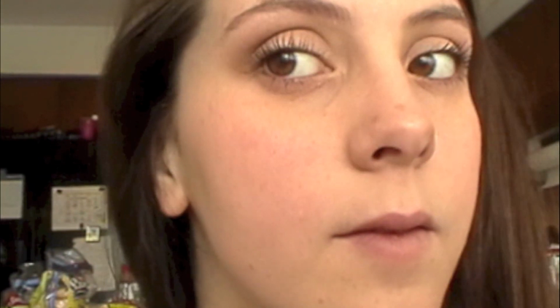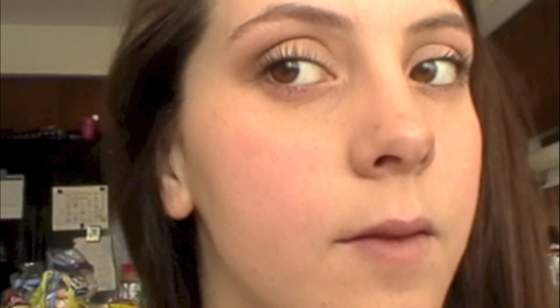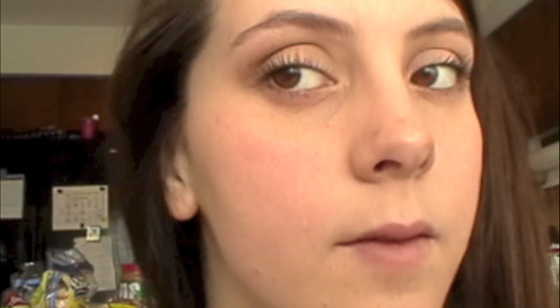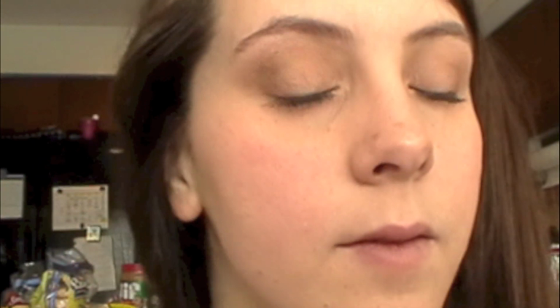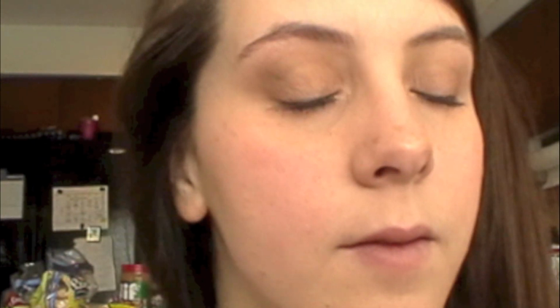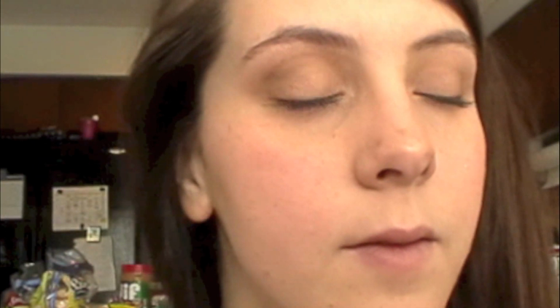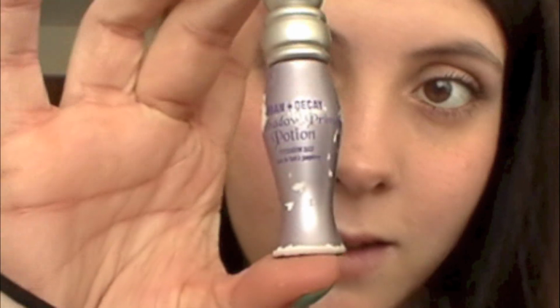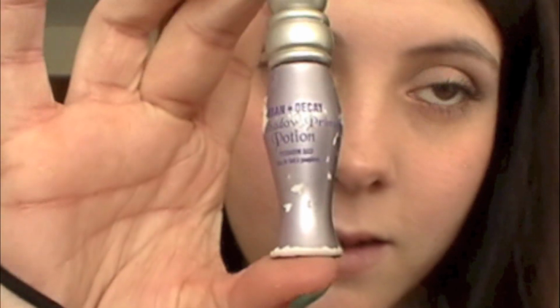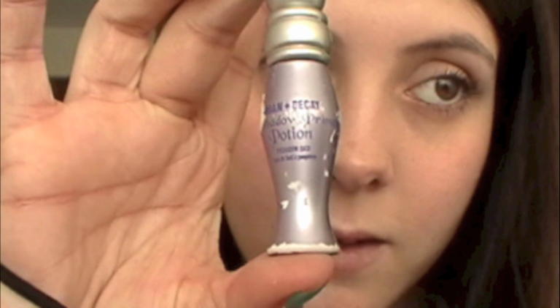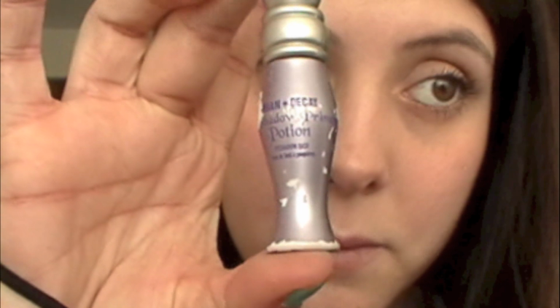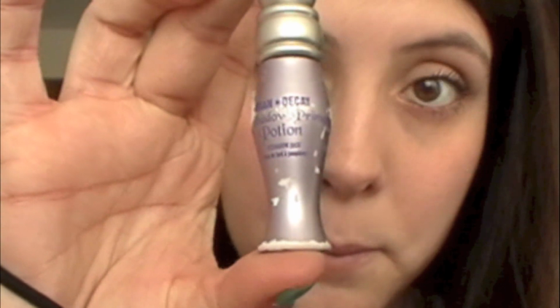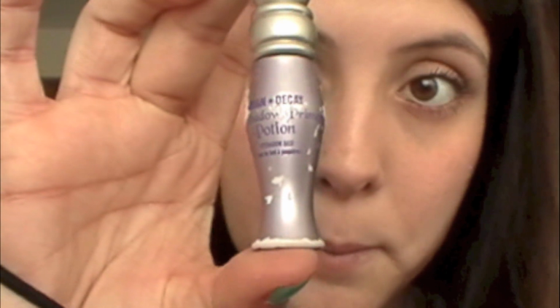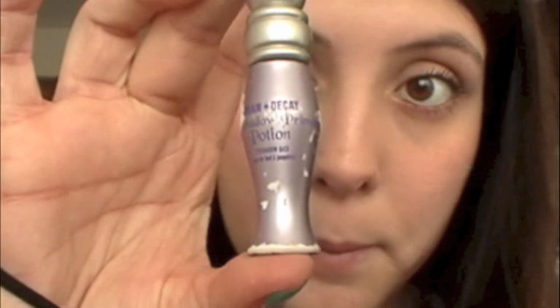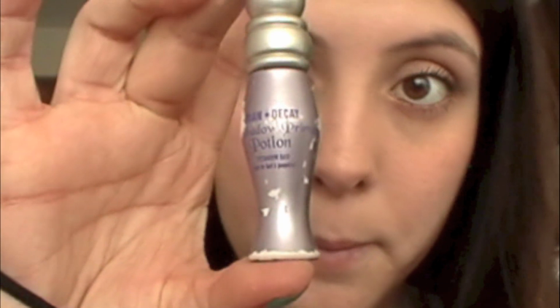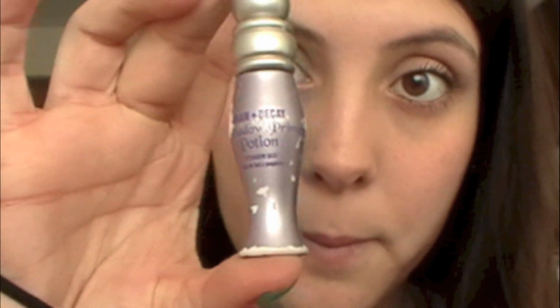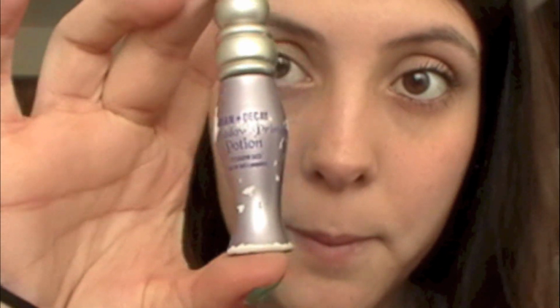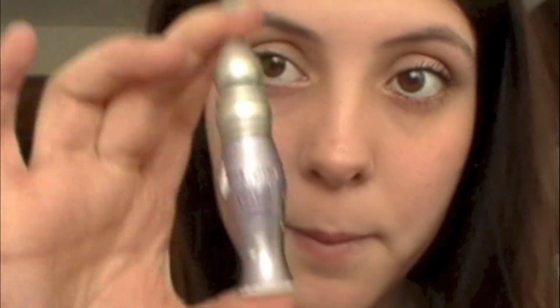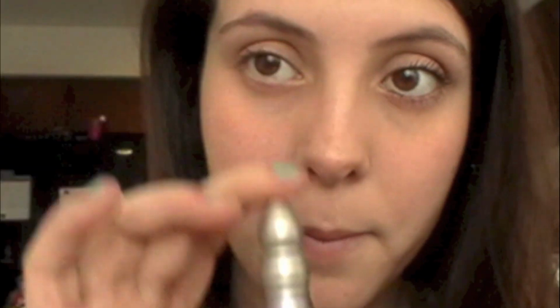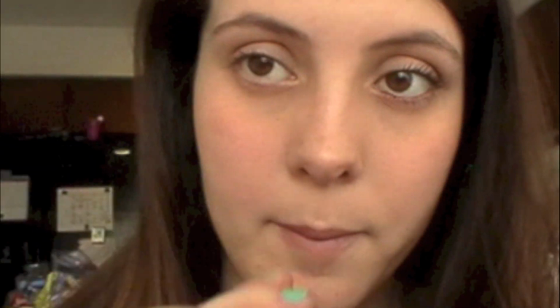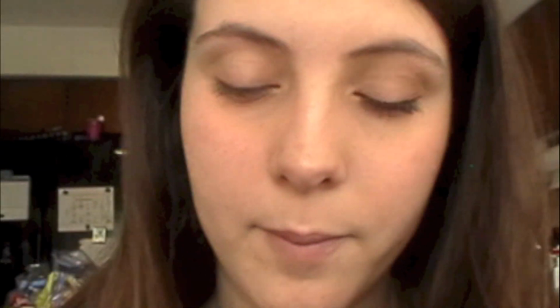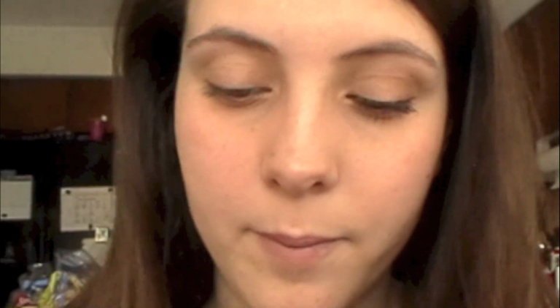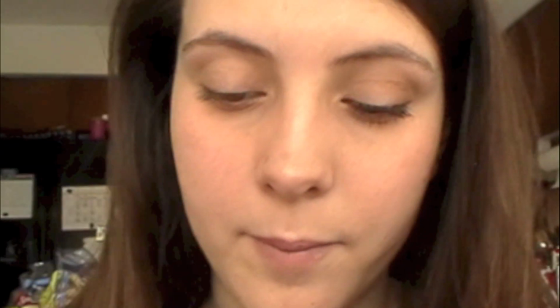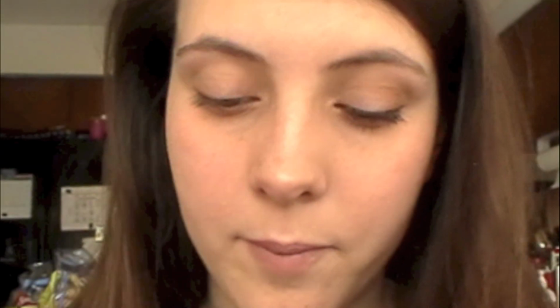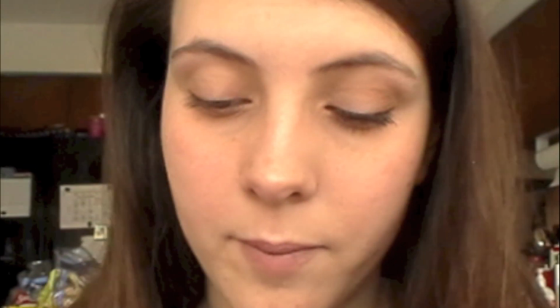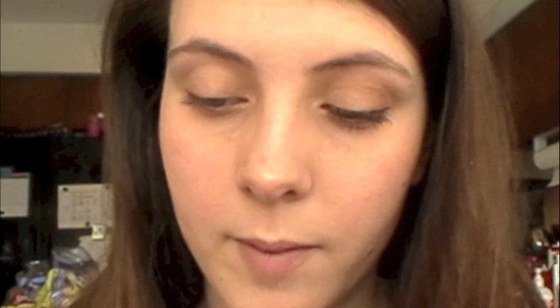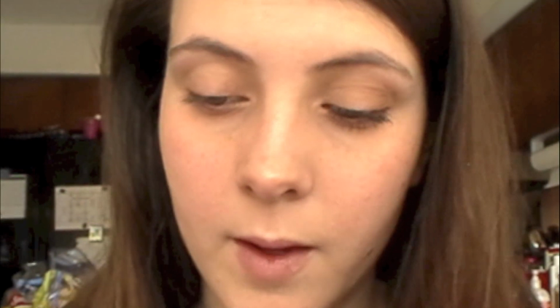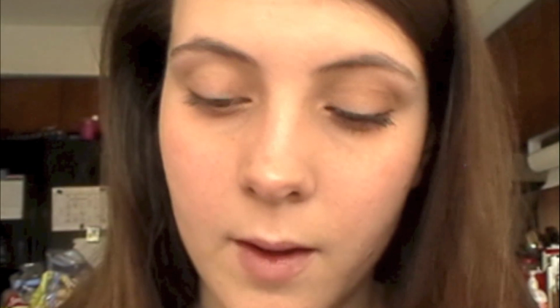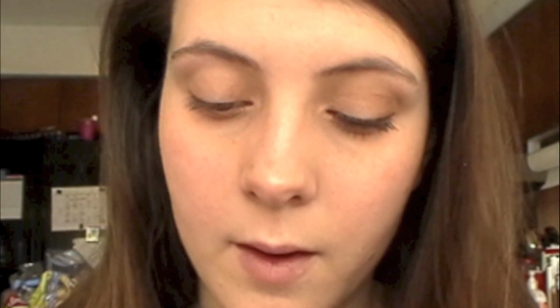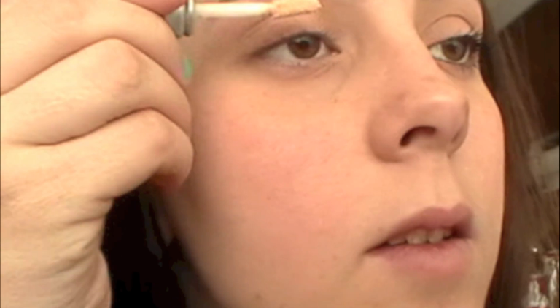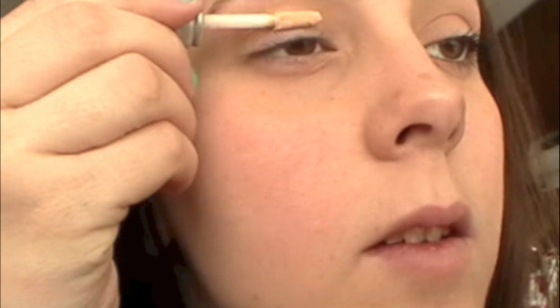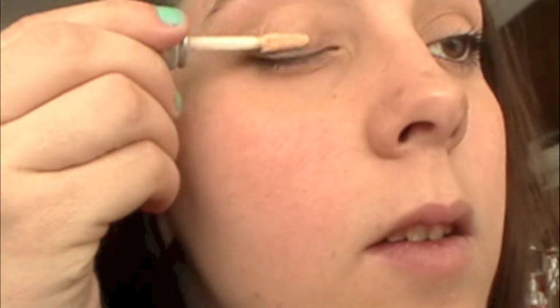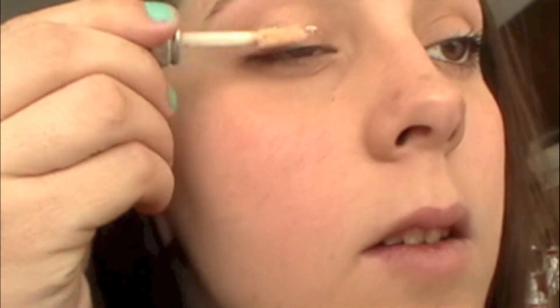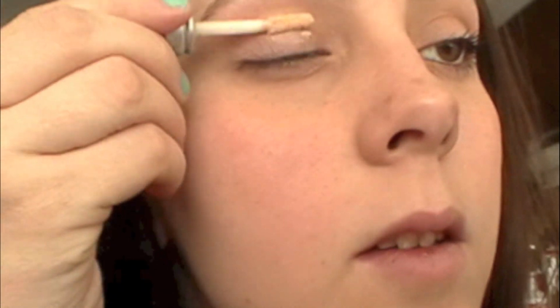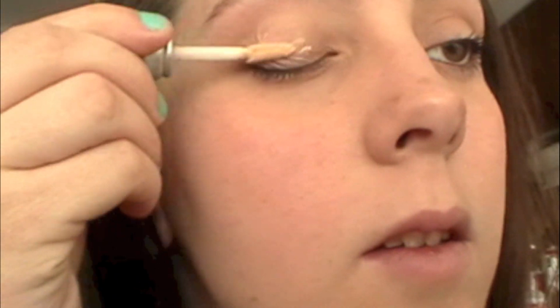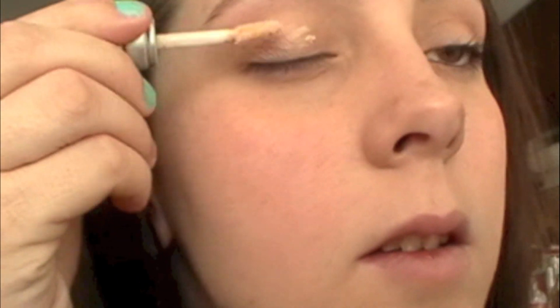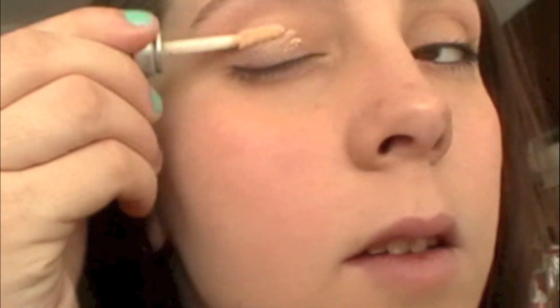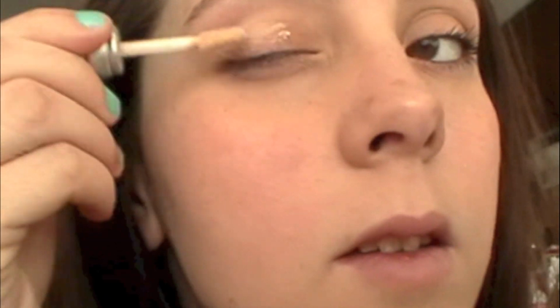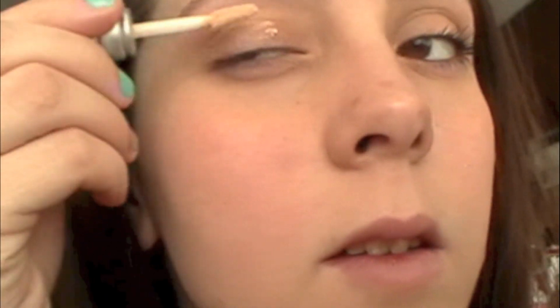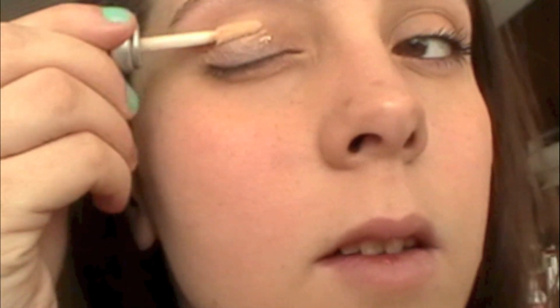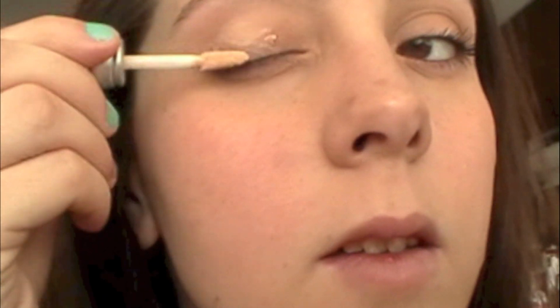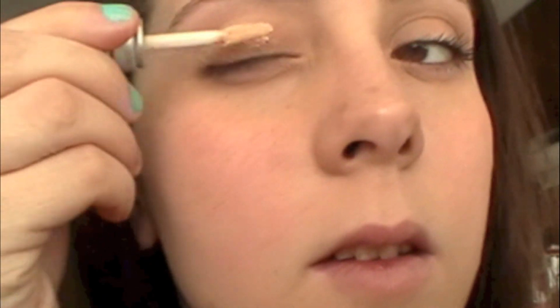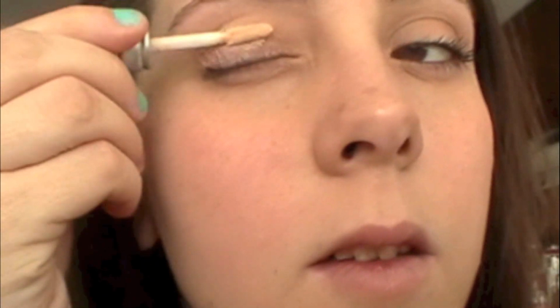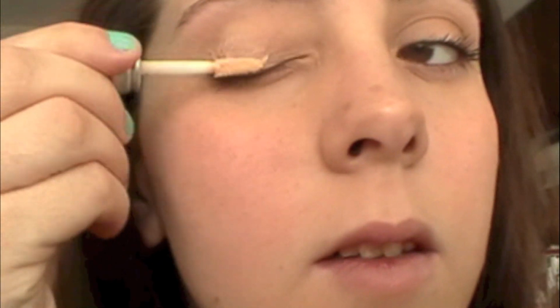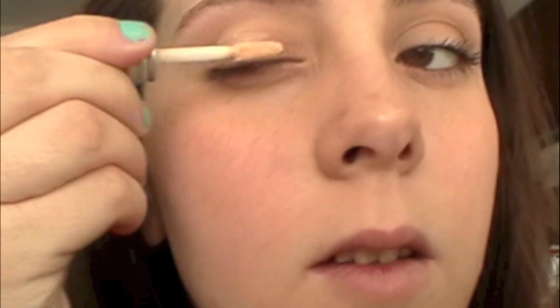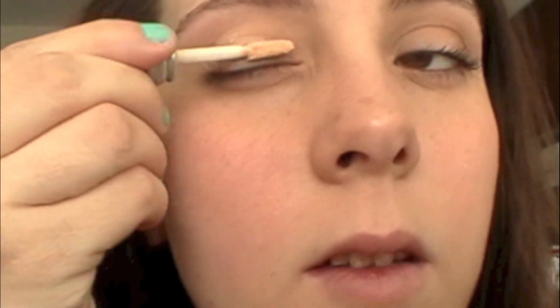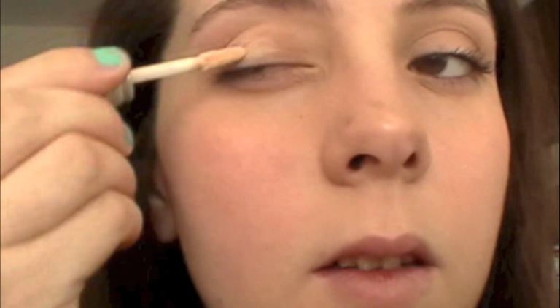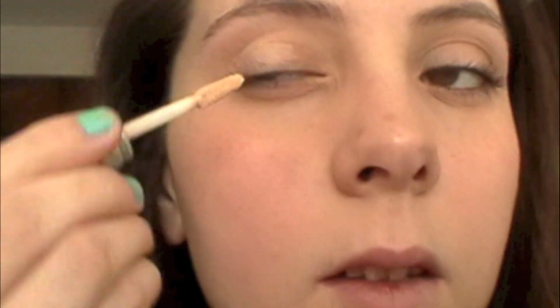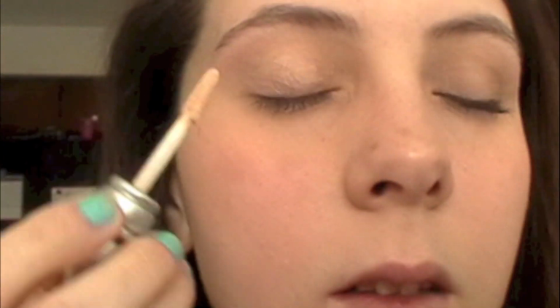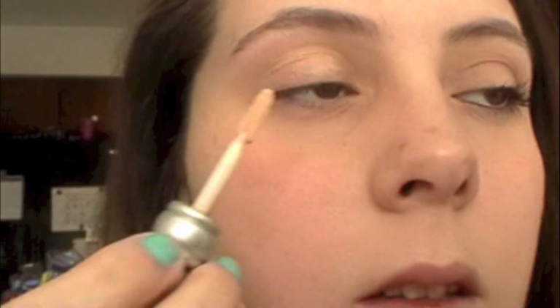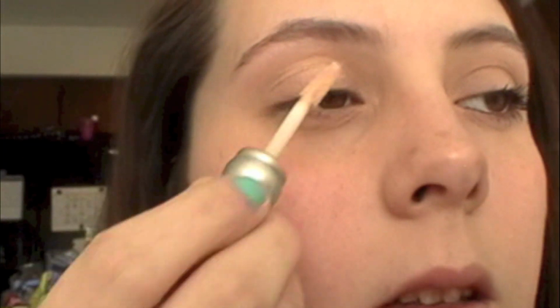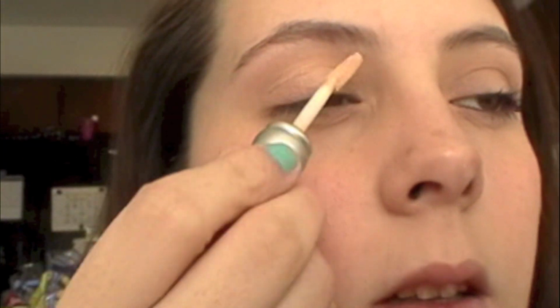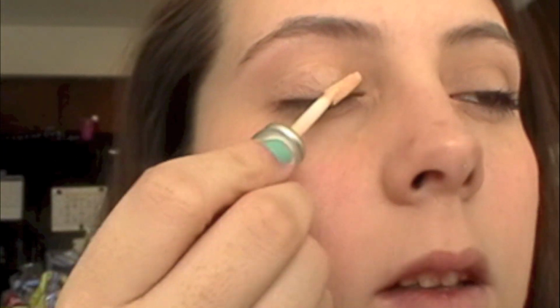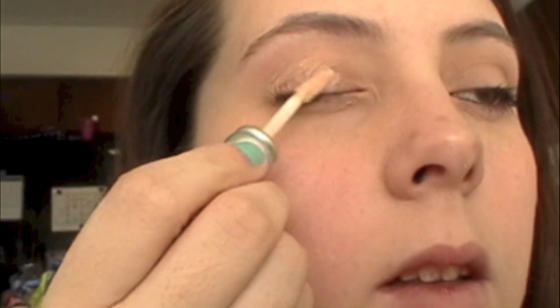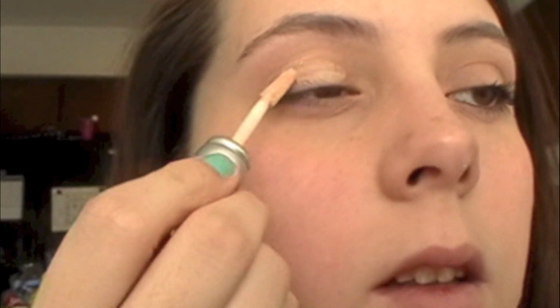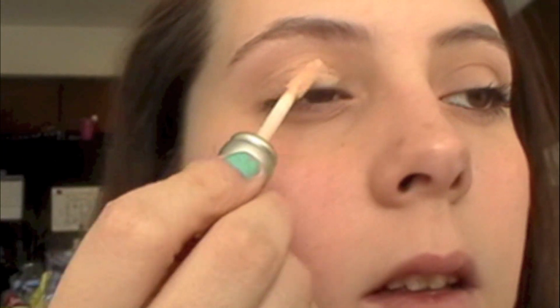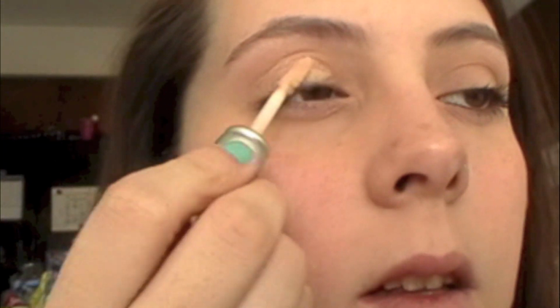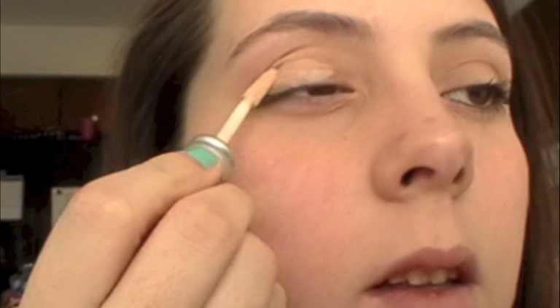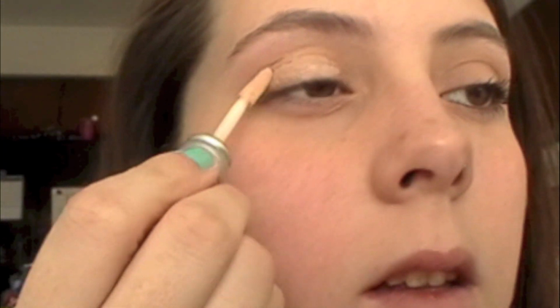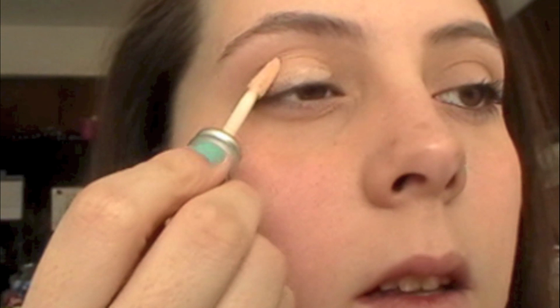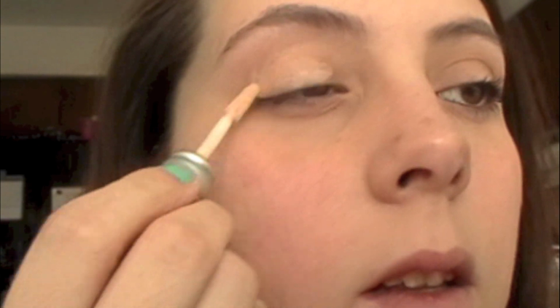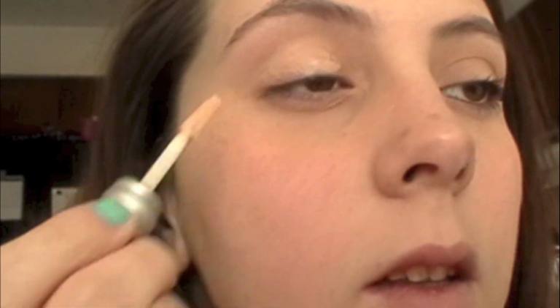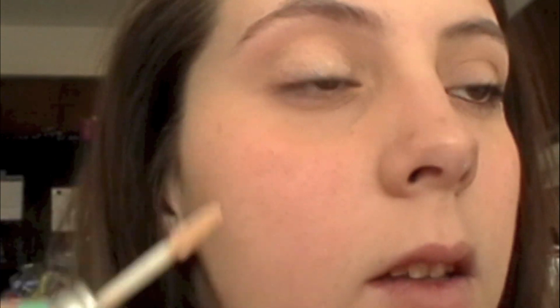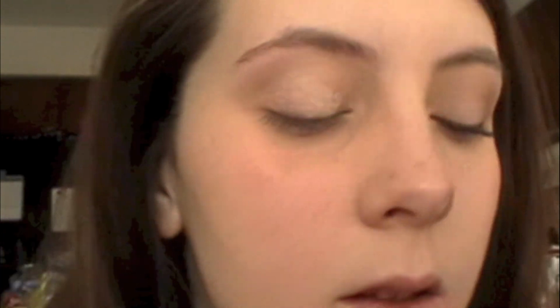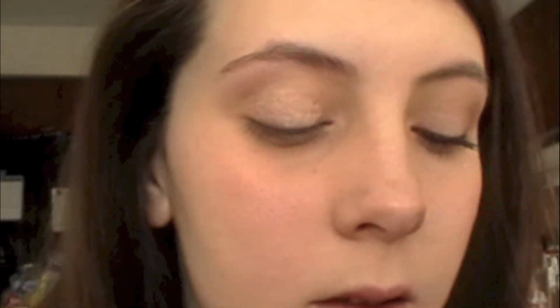First I'm using Urban Decay Primer Potion and I'm just going to apply that all over my lid.